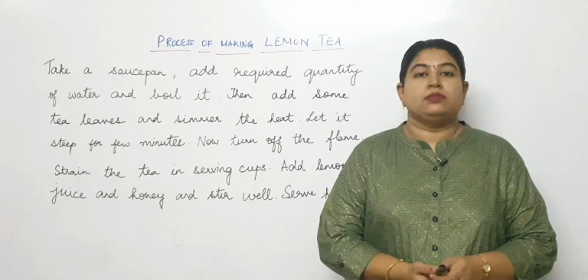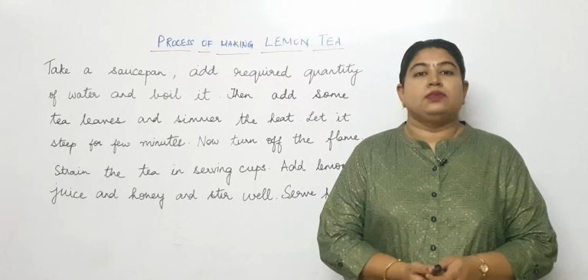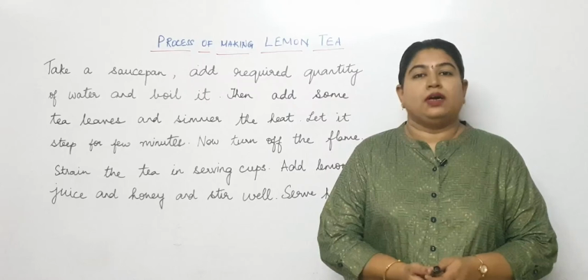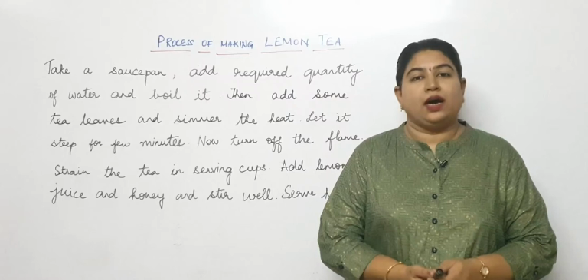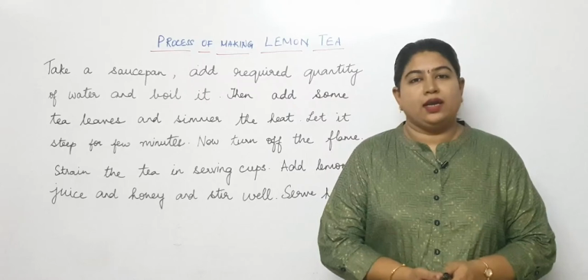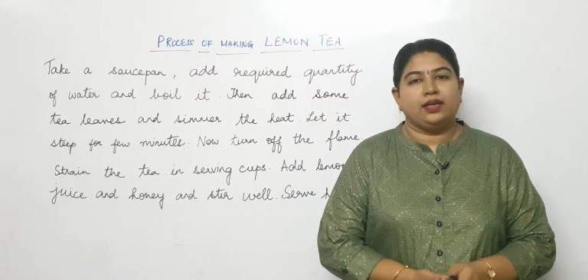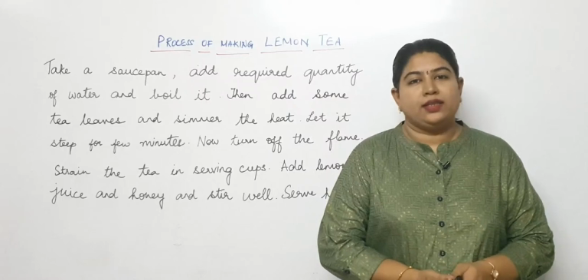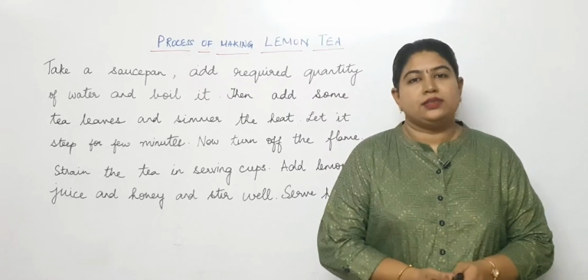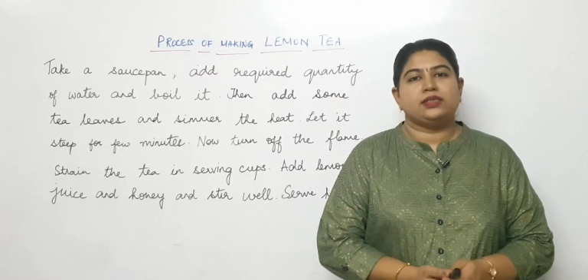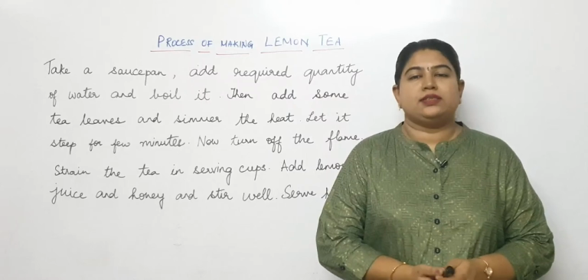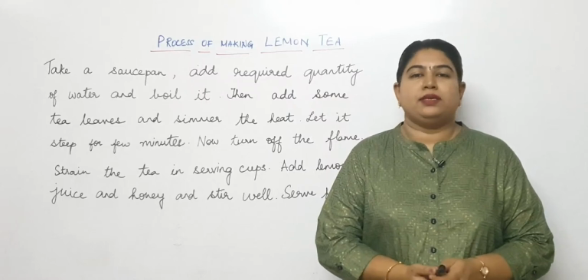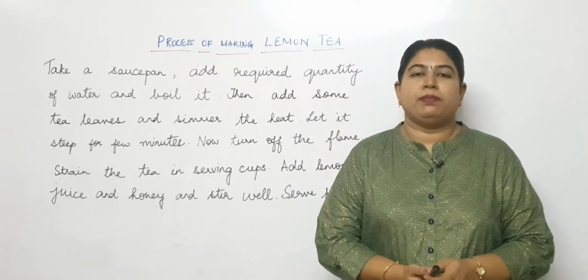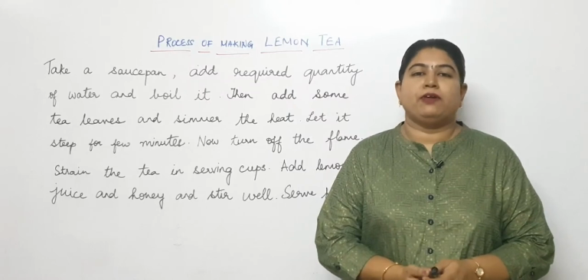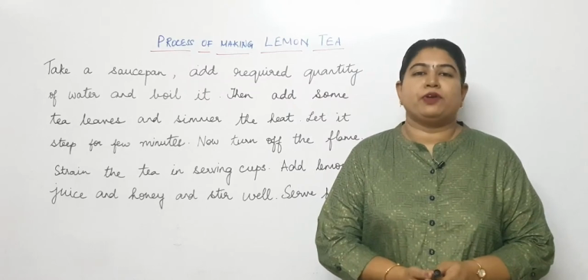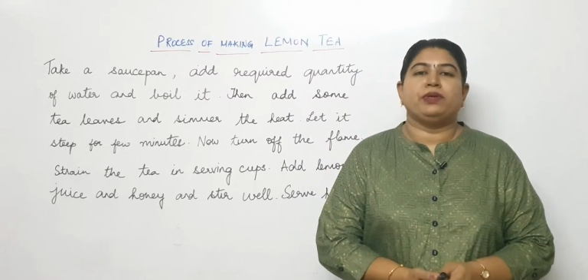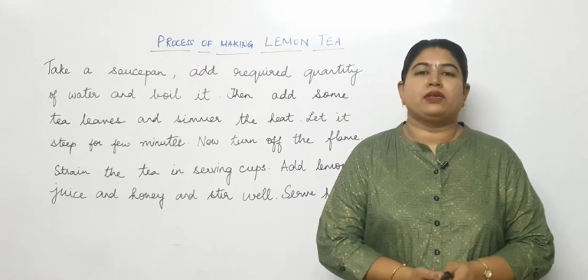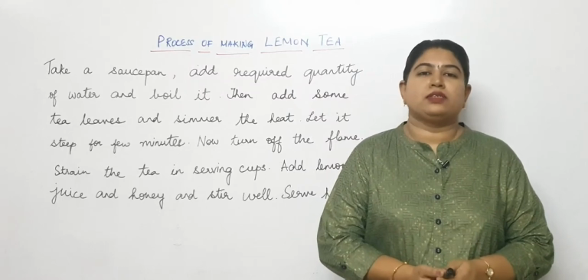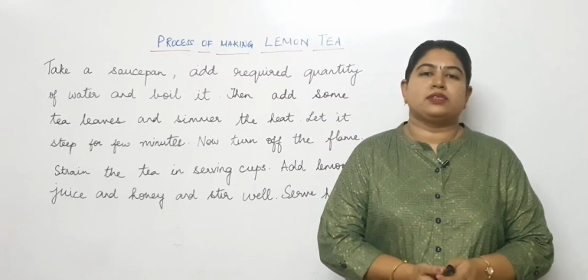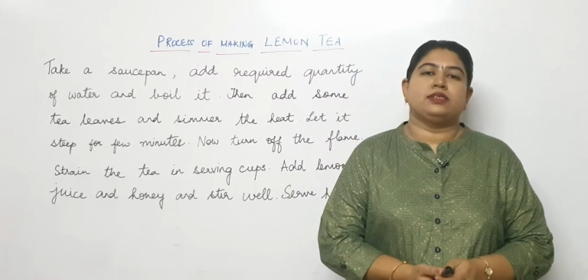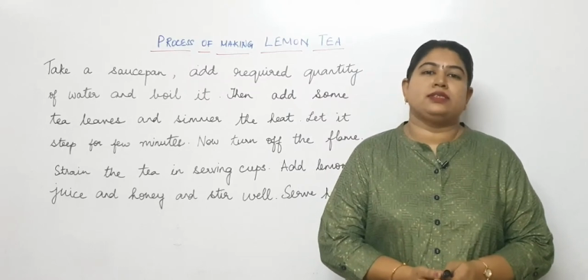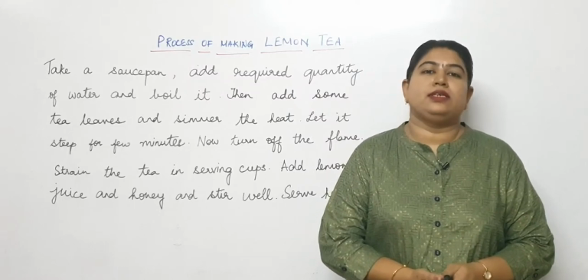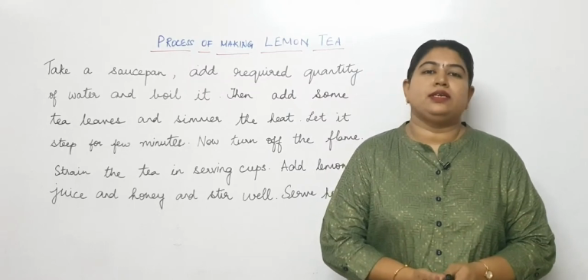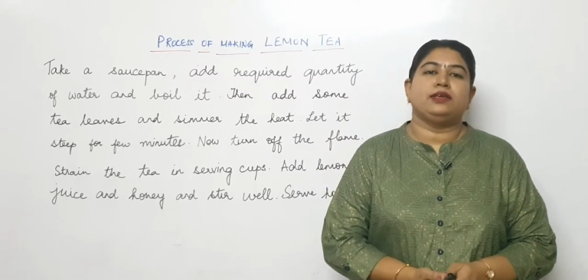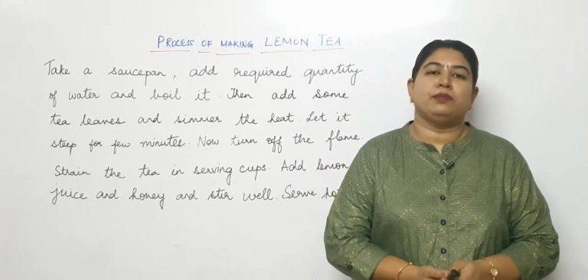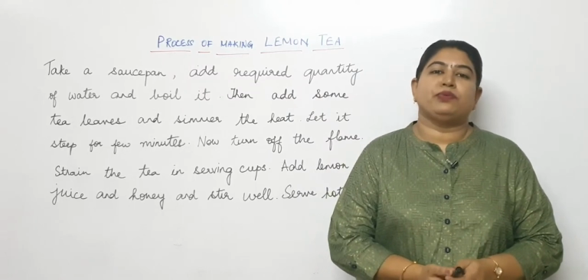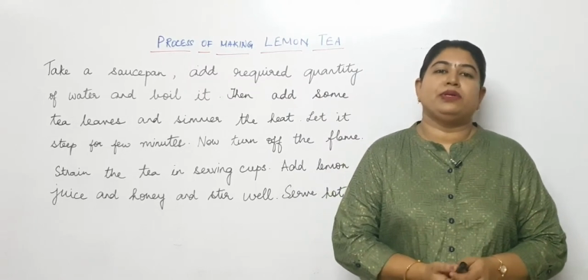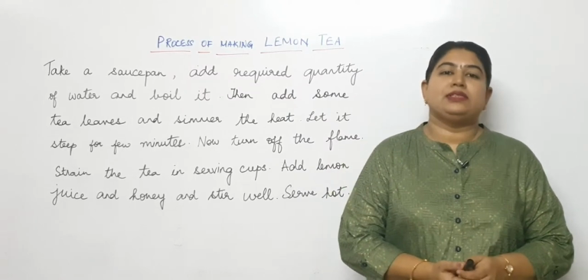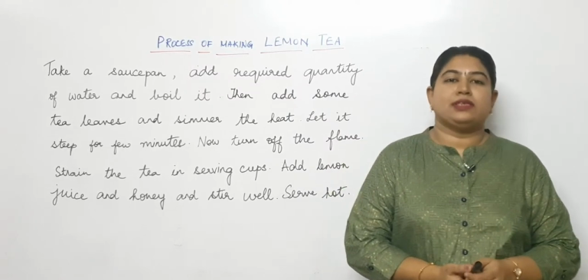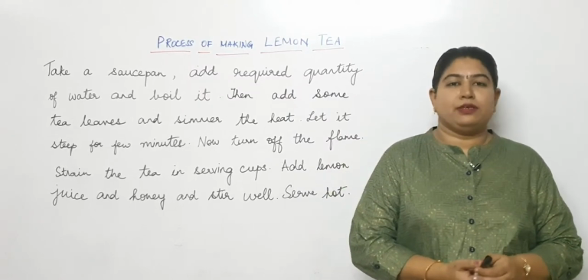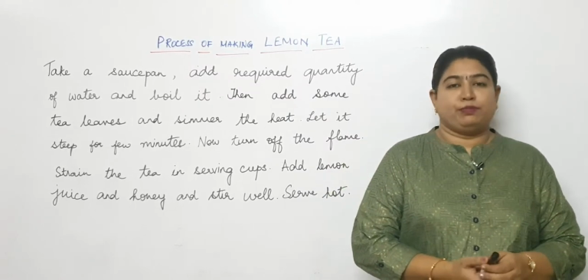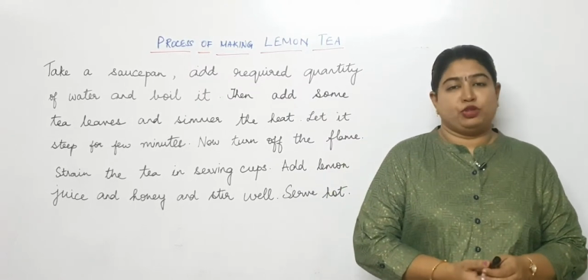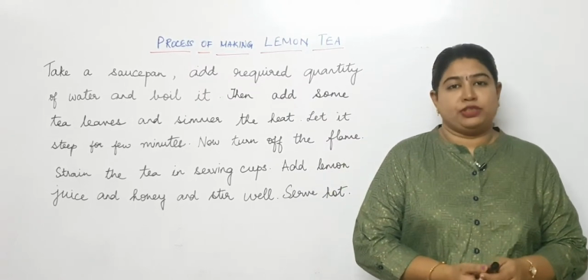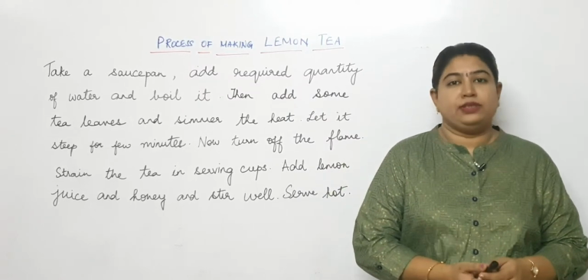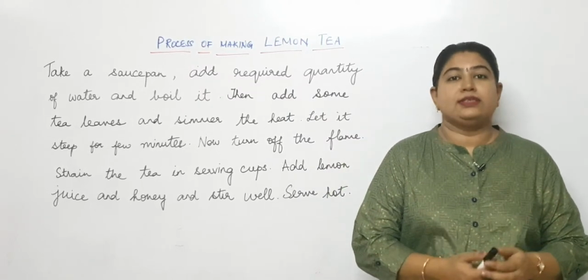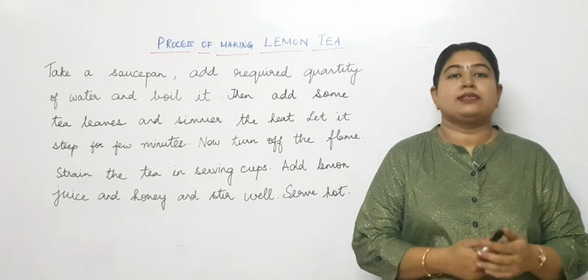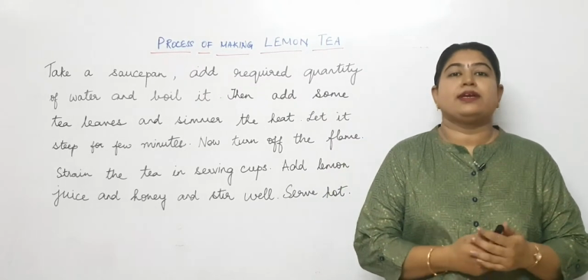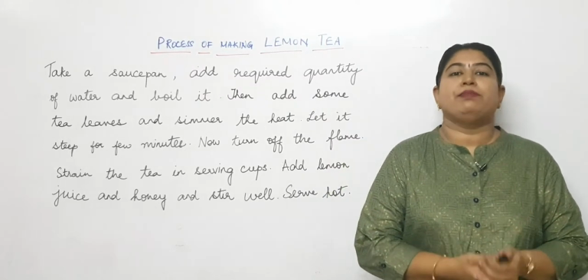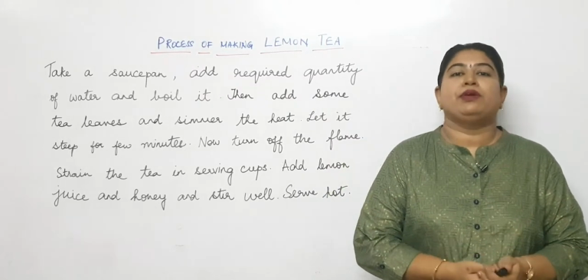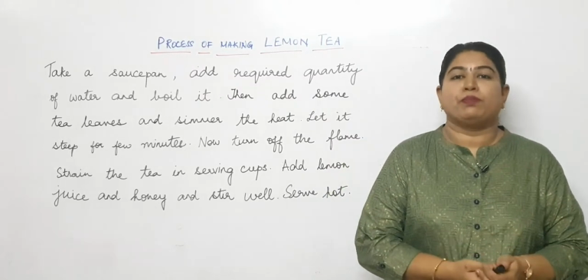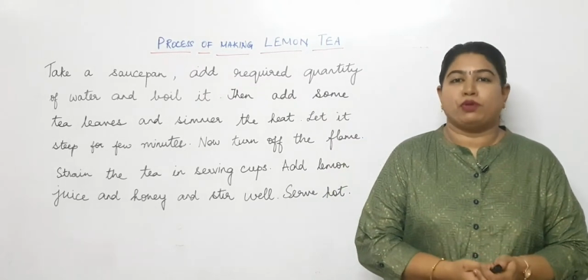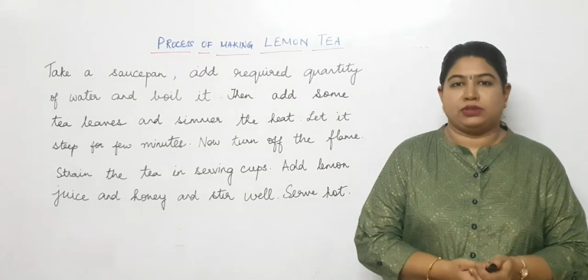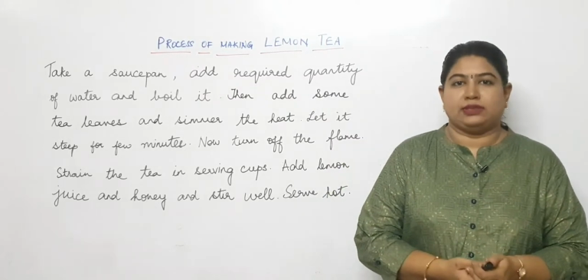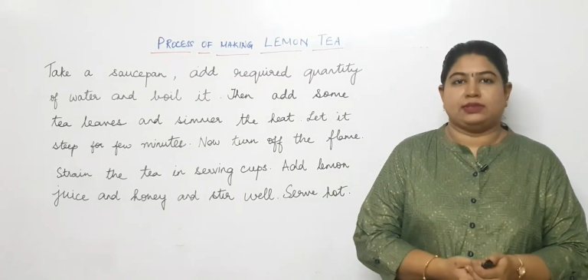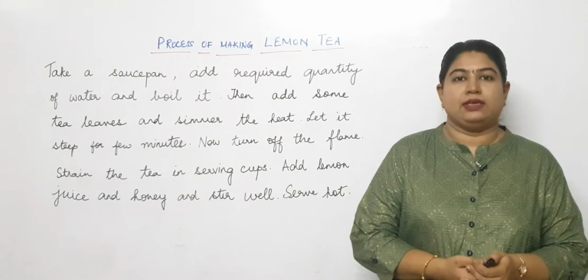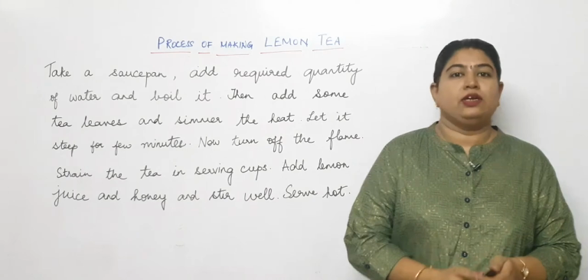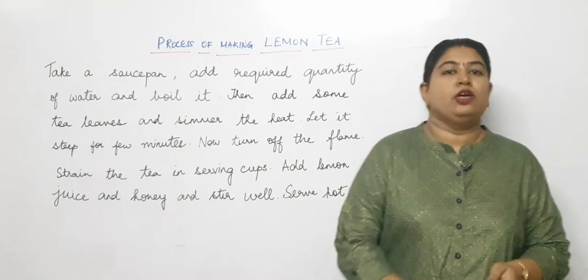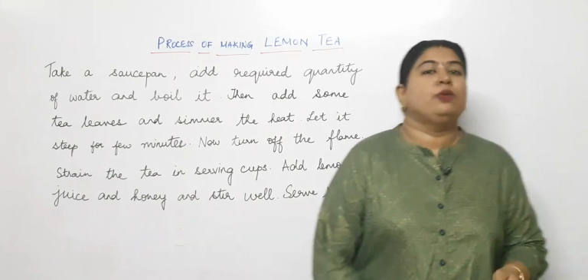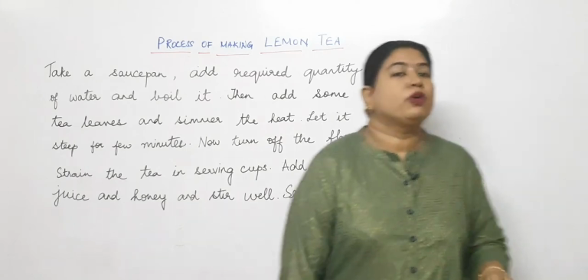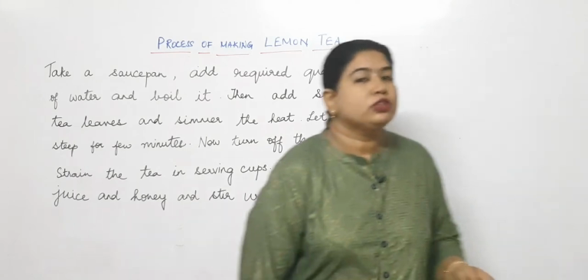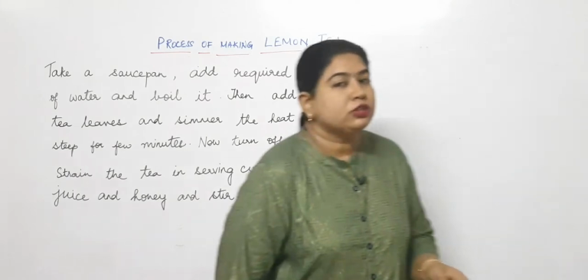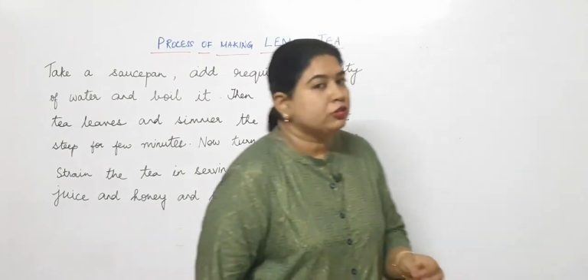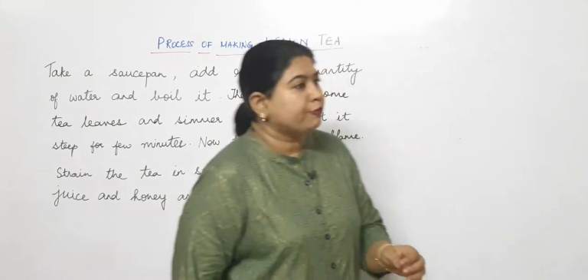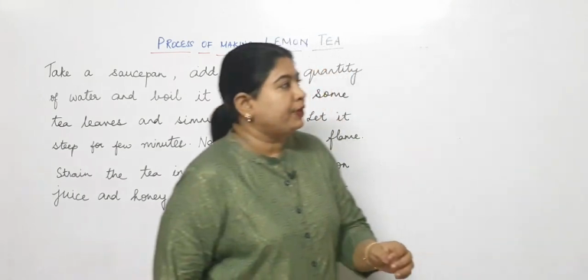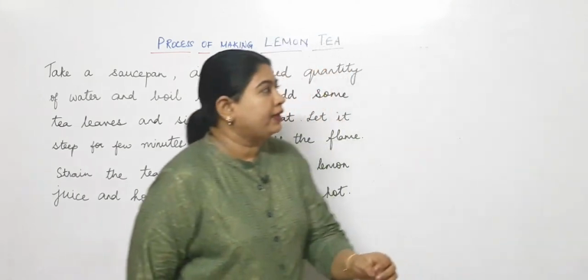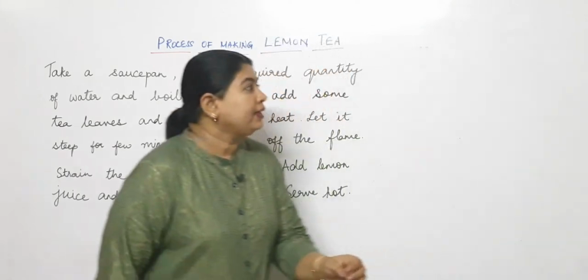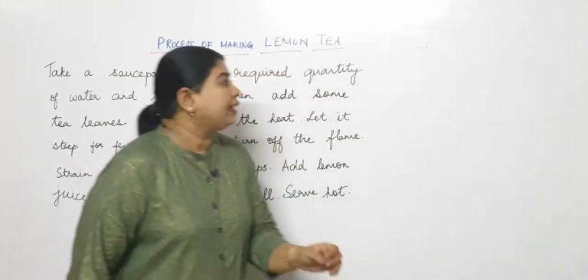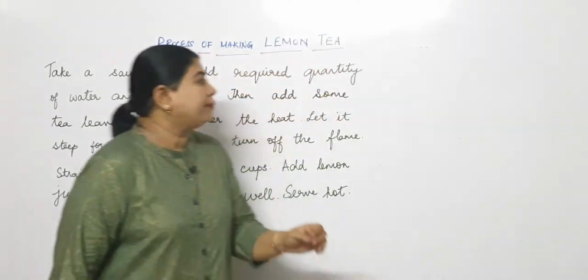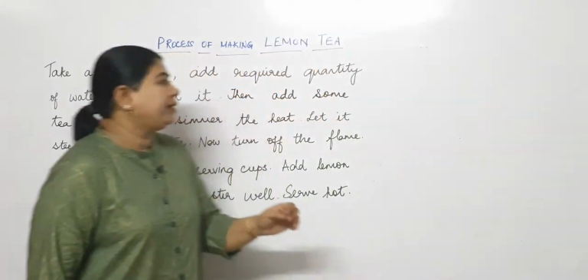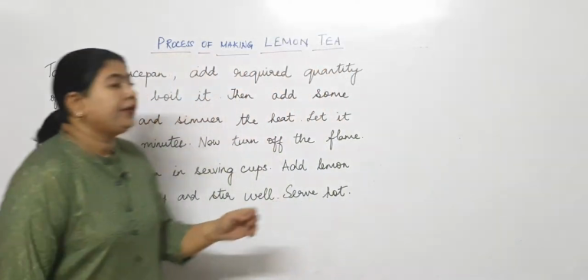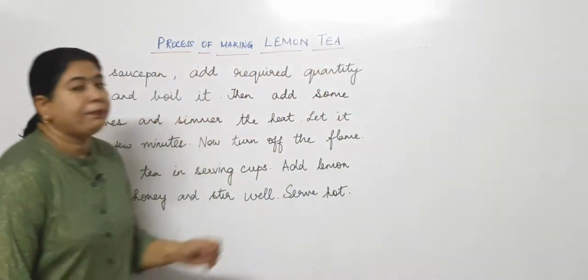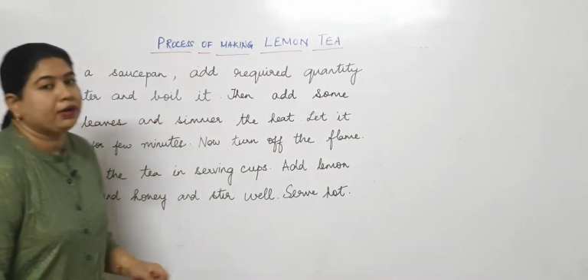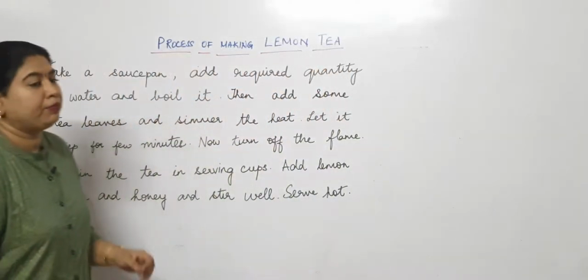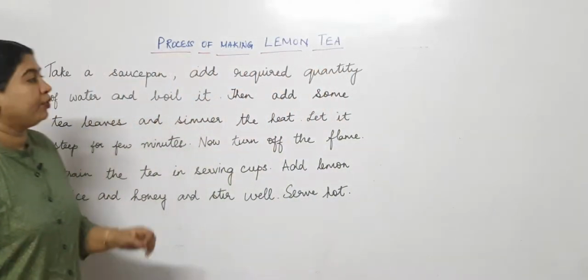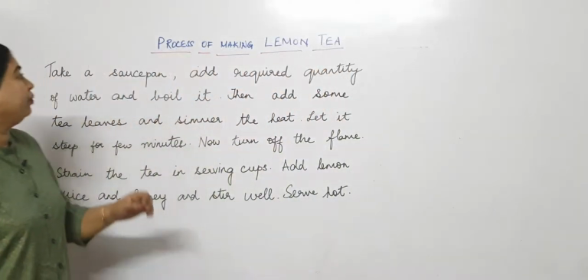Hi, this is Deepa from English Gills. In 12th standard, the portion for describing a process — we are going to look at the process of making lemon tea.